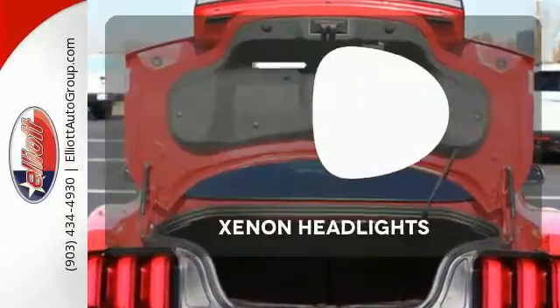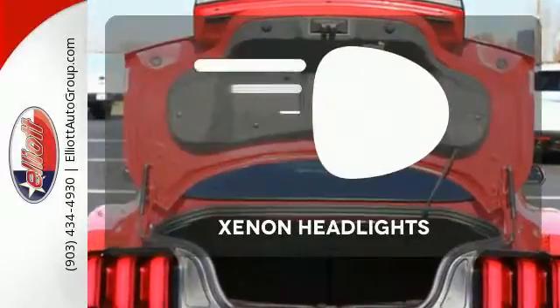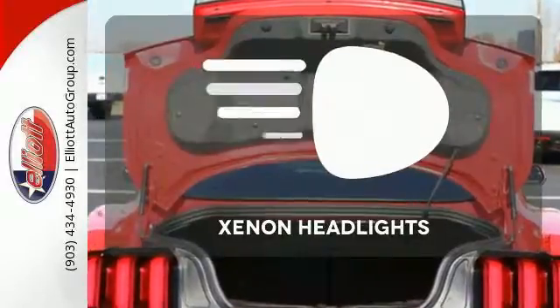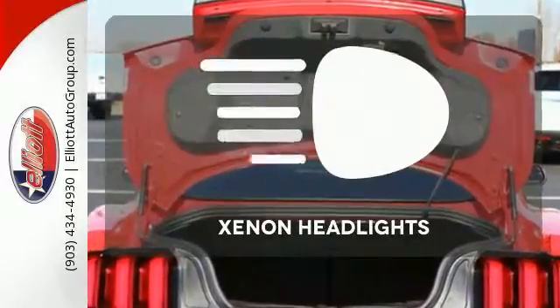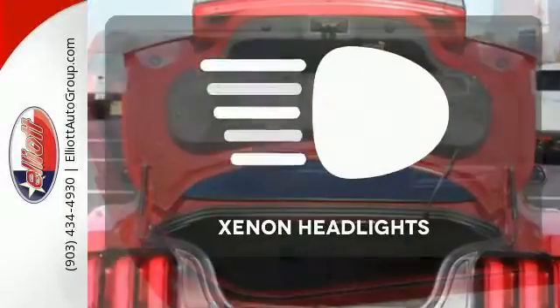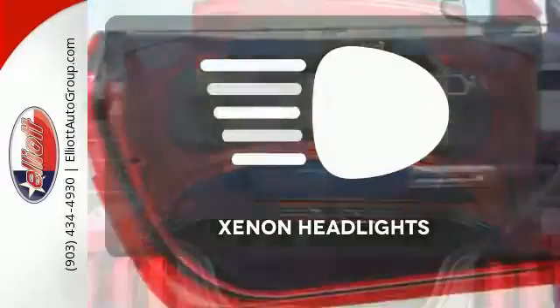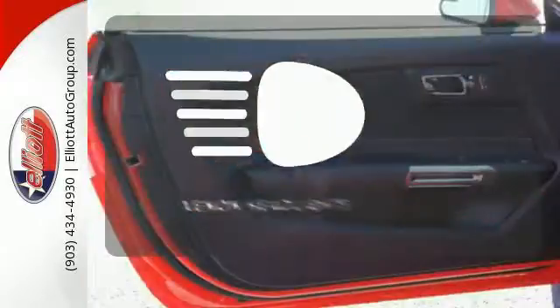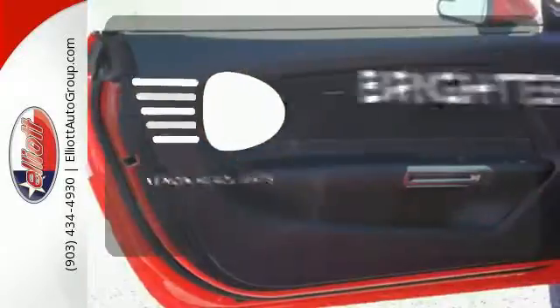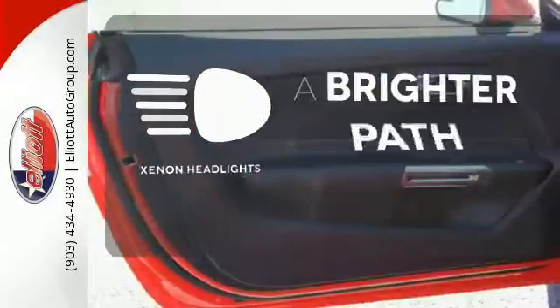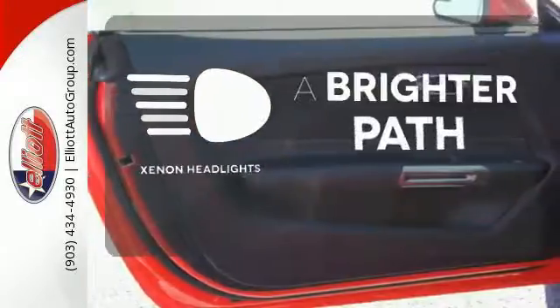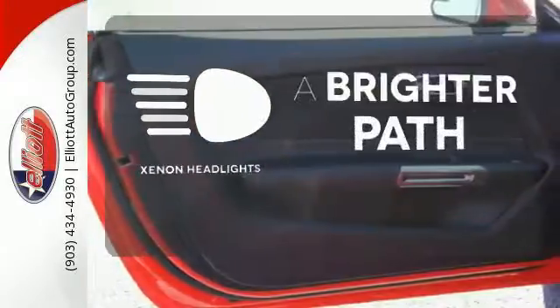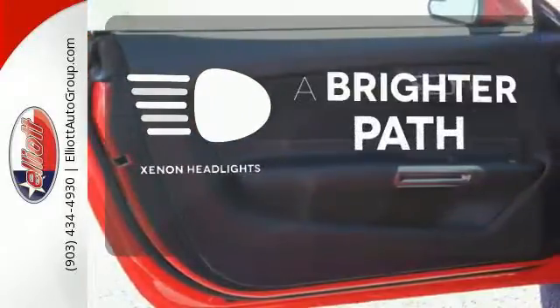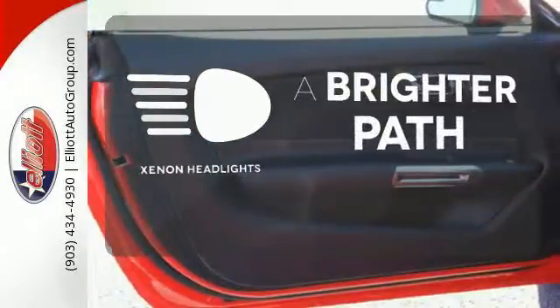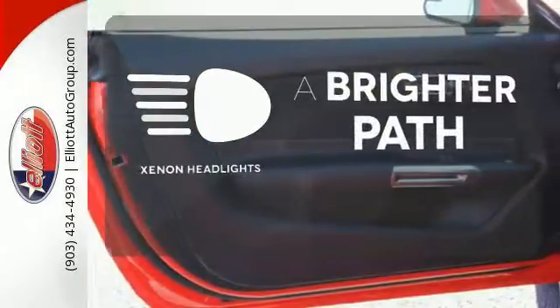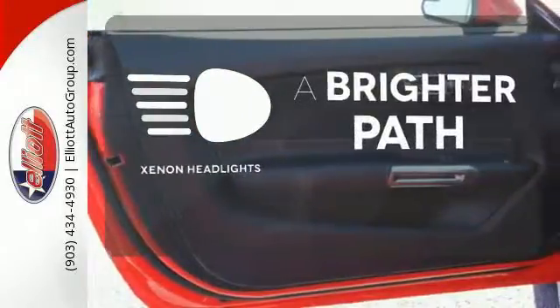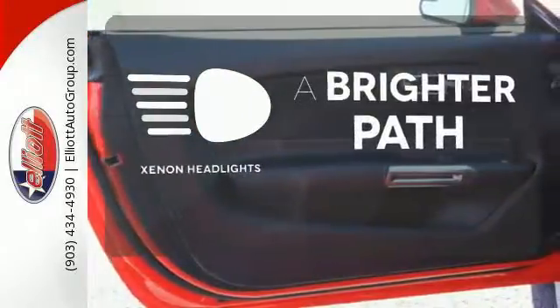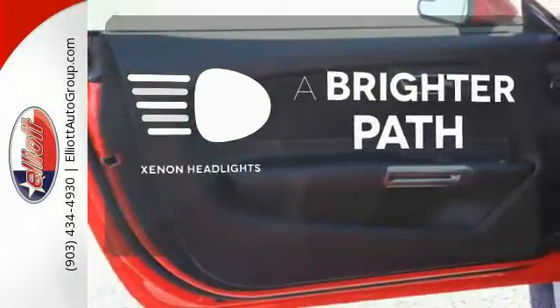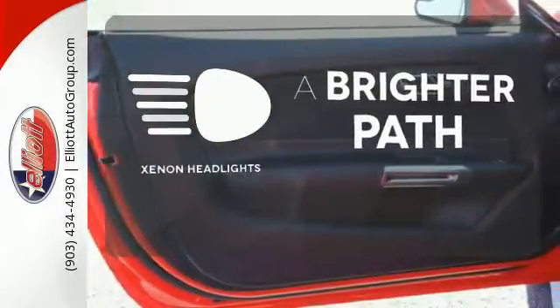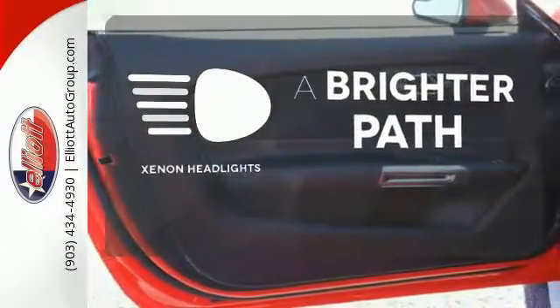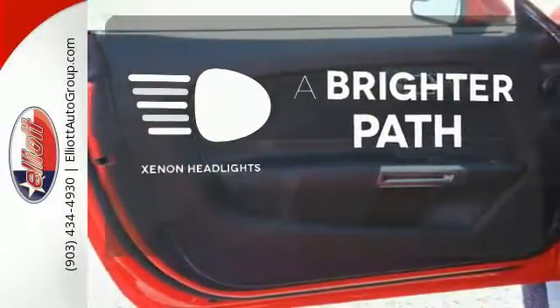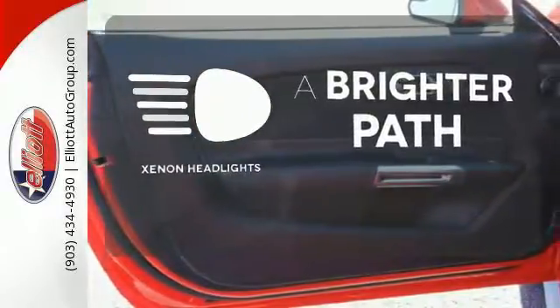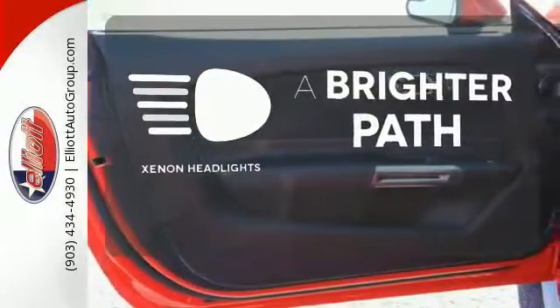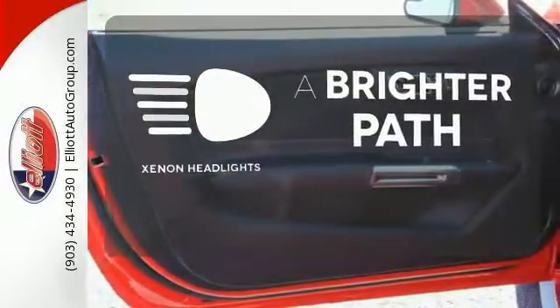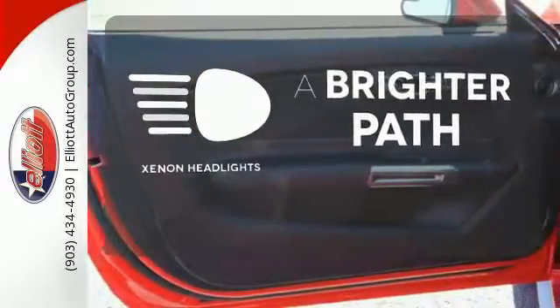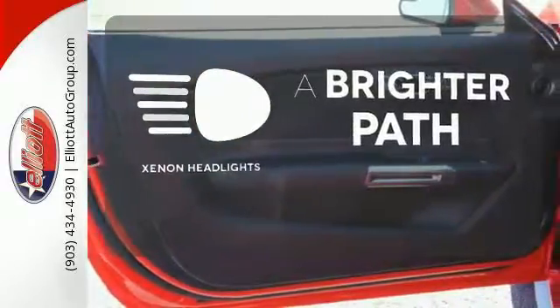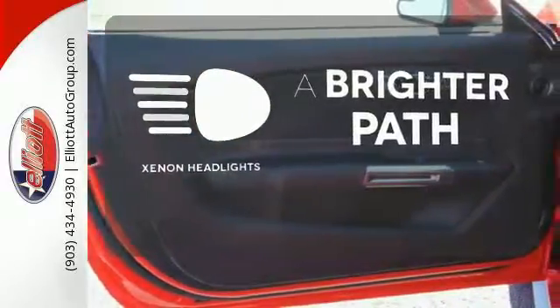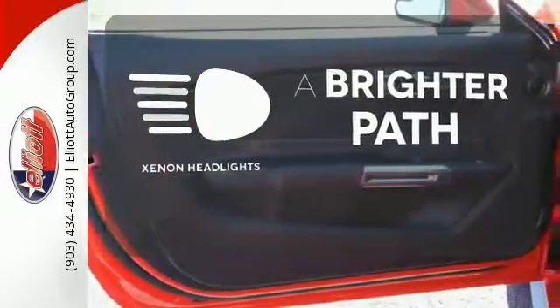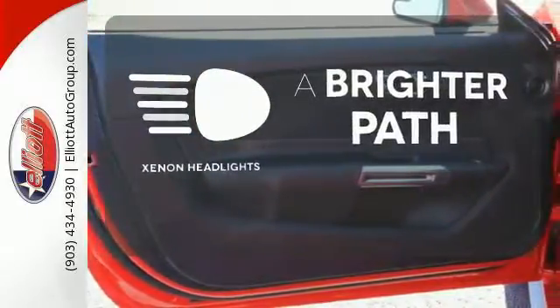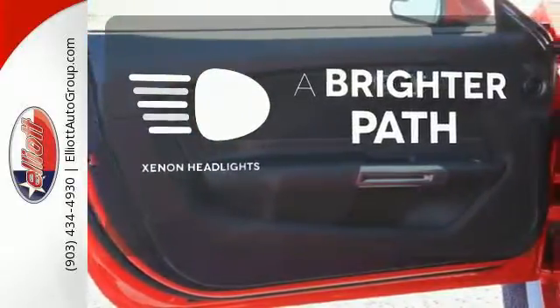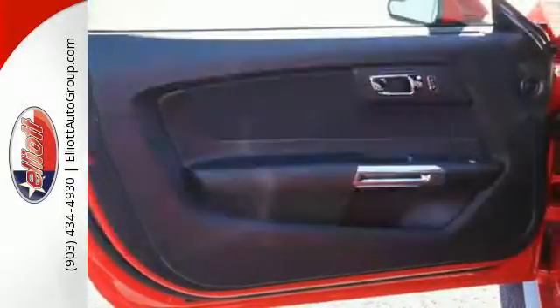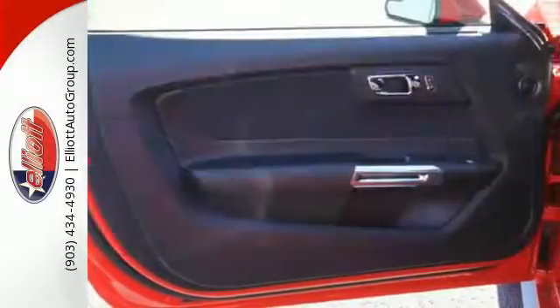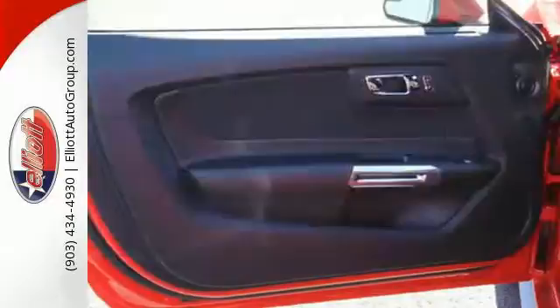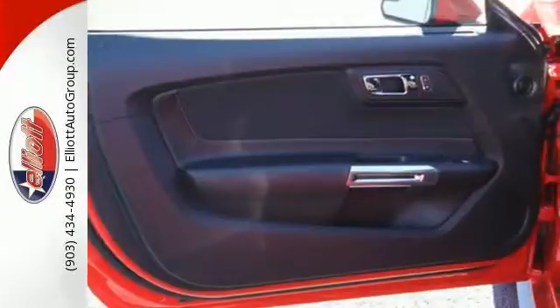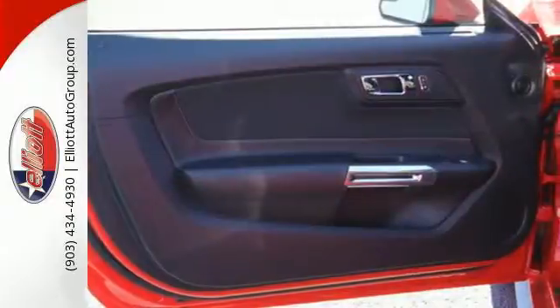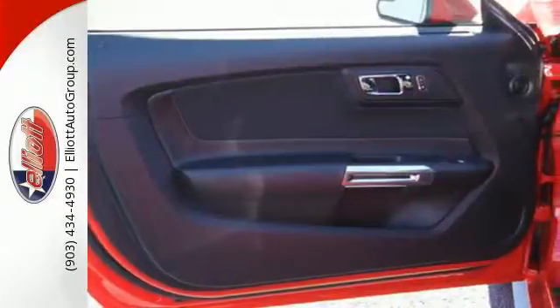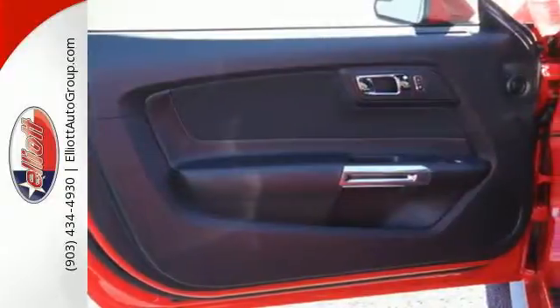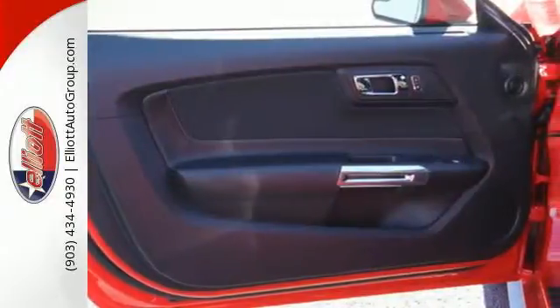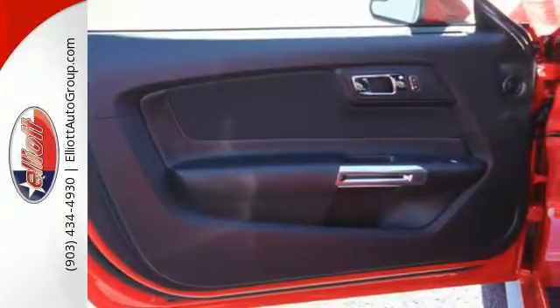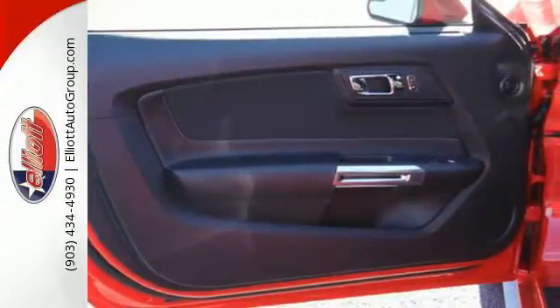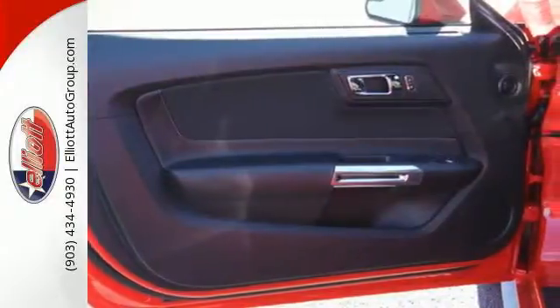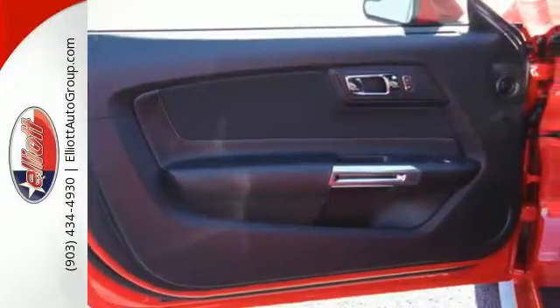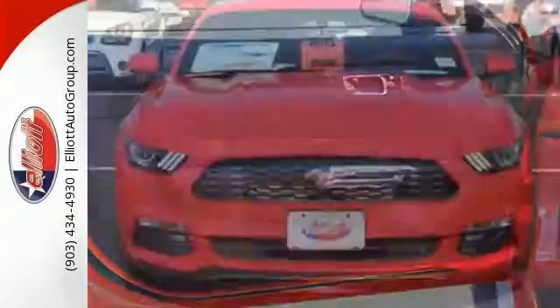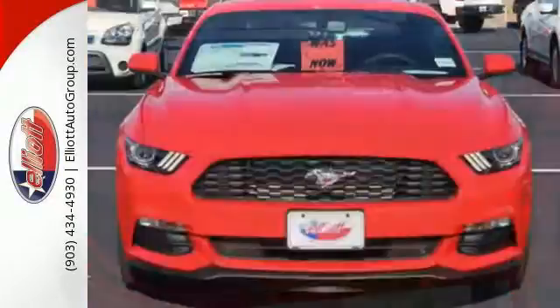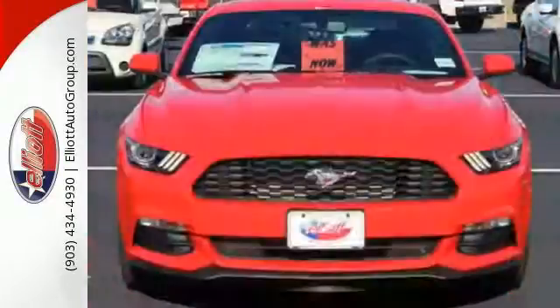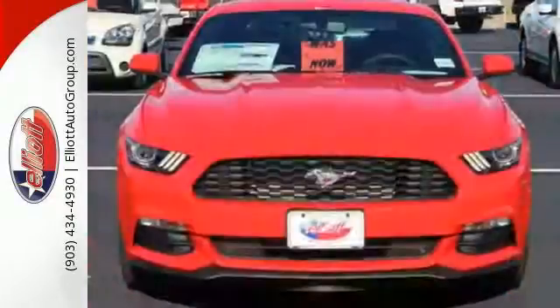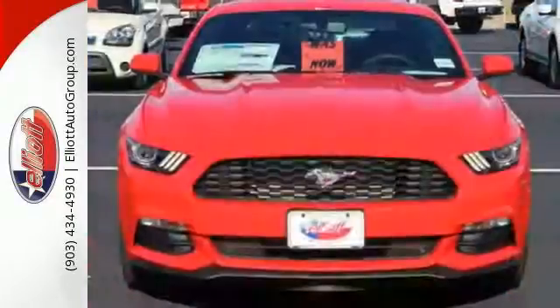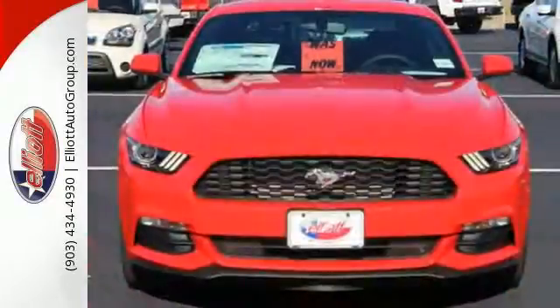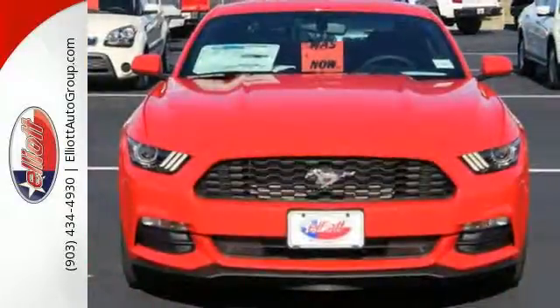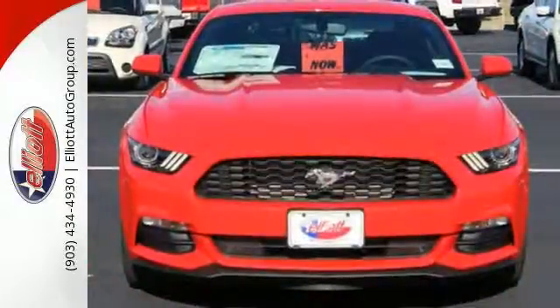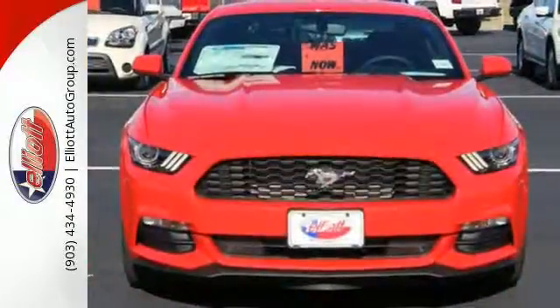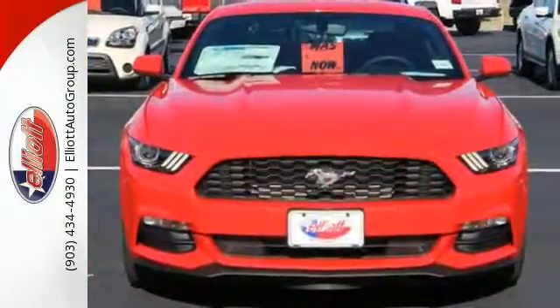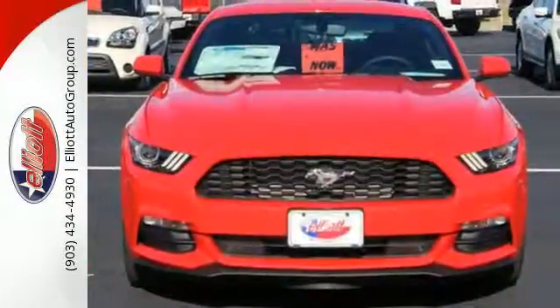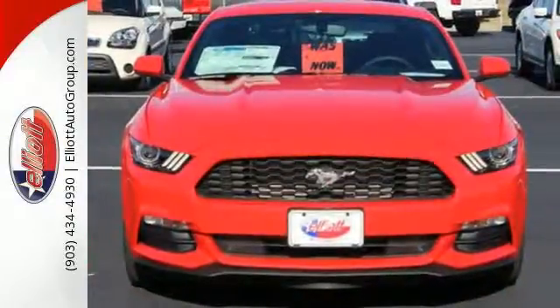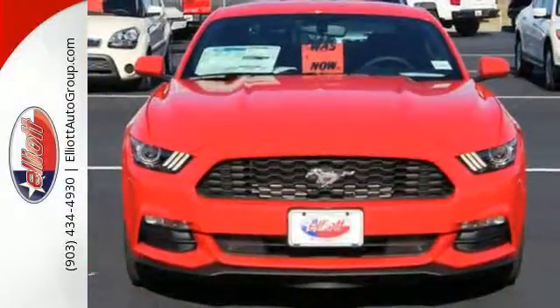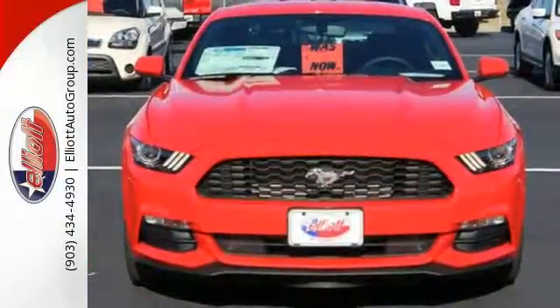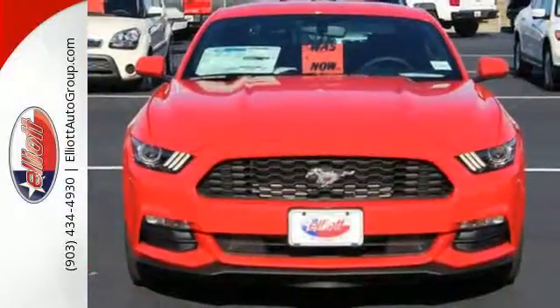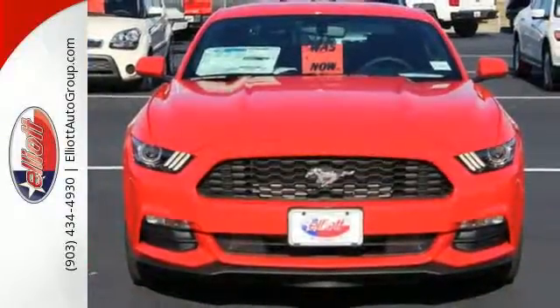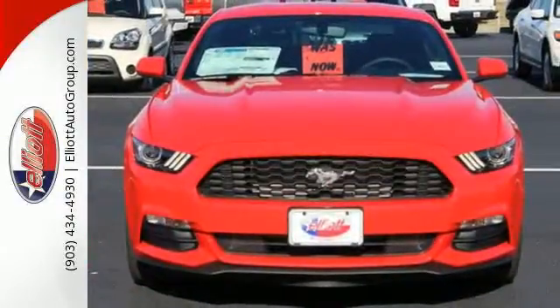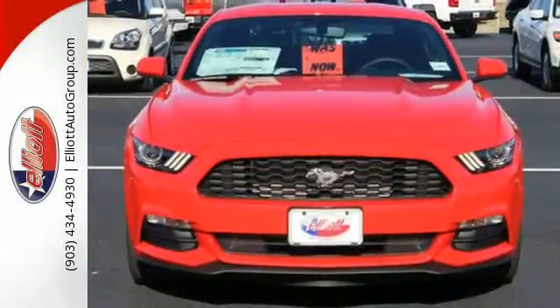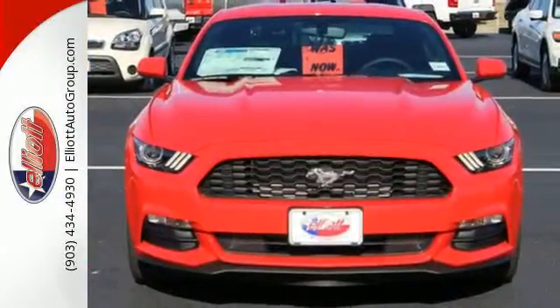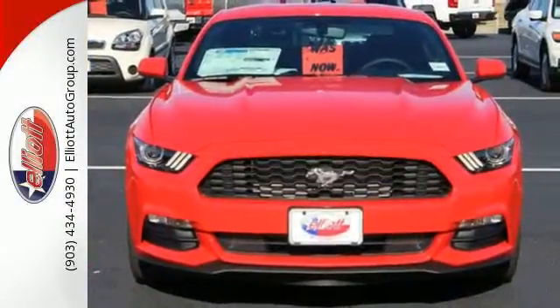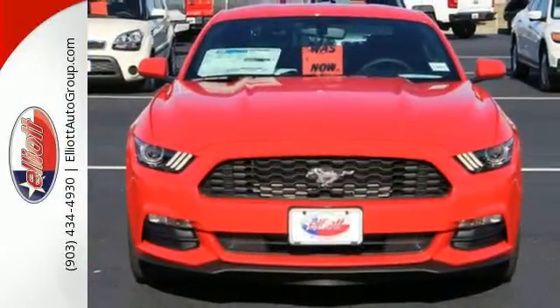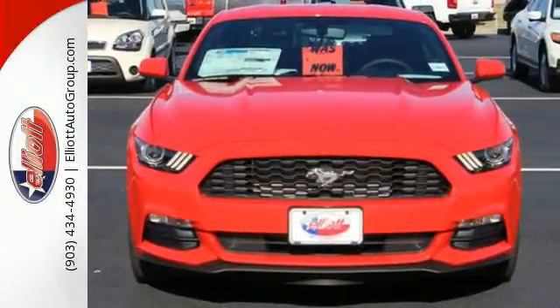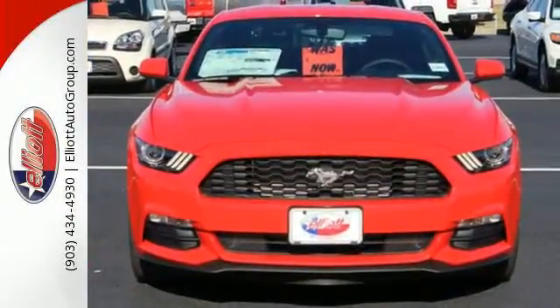Illuminate your path with Xenon Headlights. This Mustang was built to be driven. Be a part of its destiny today.